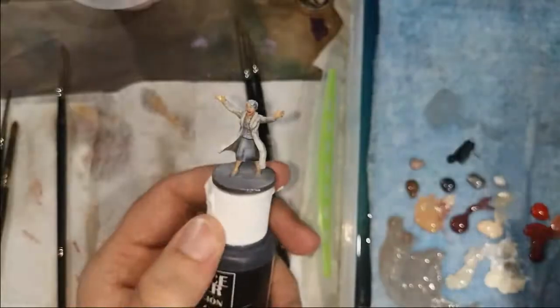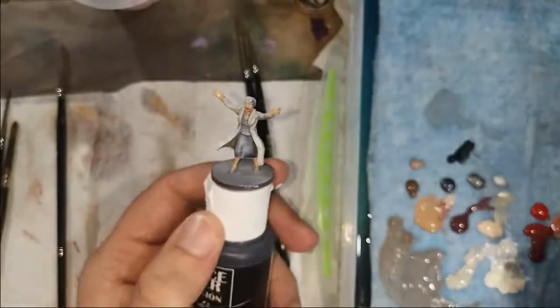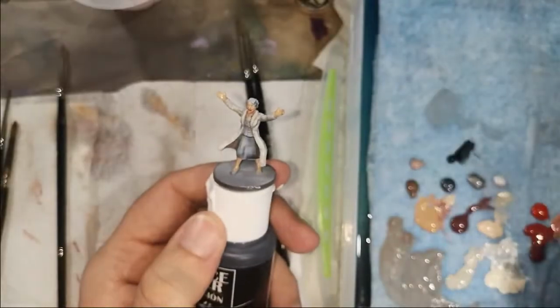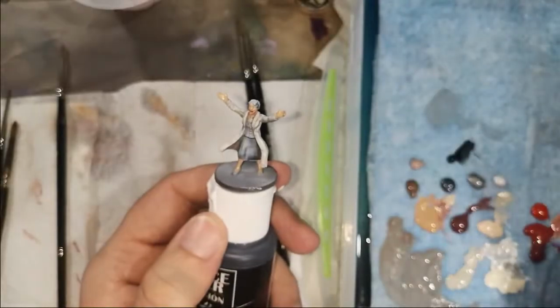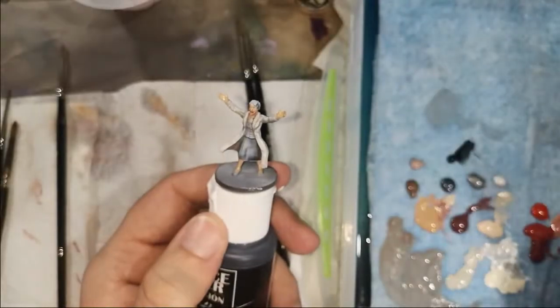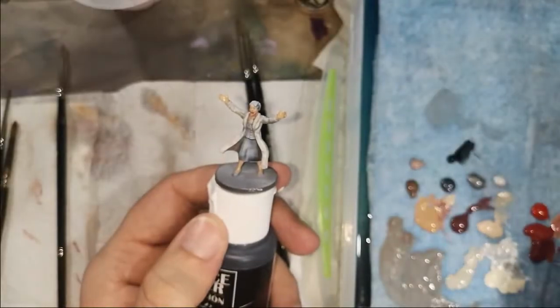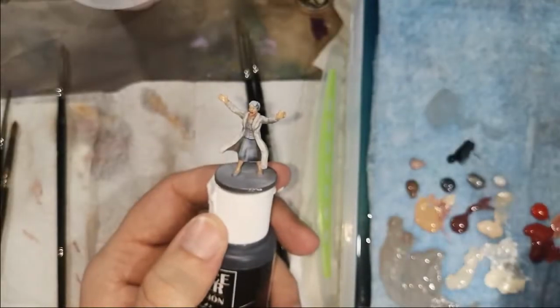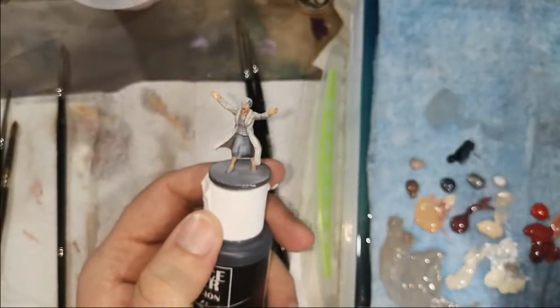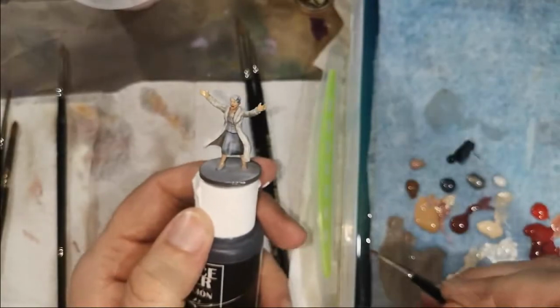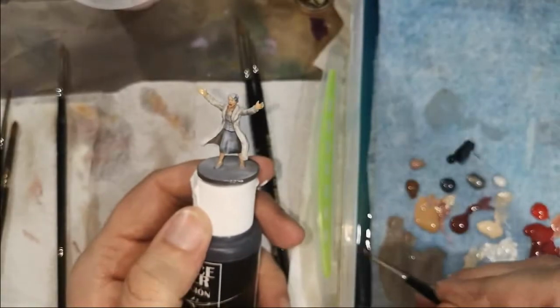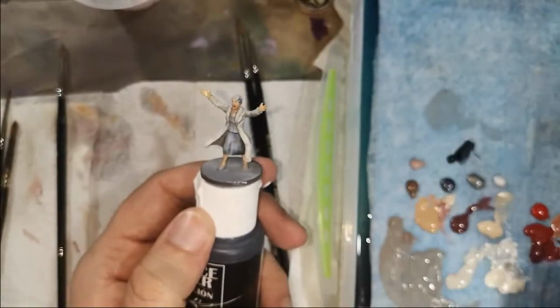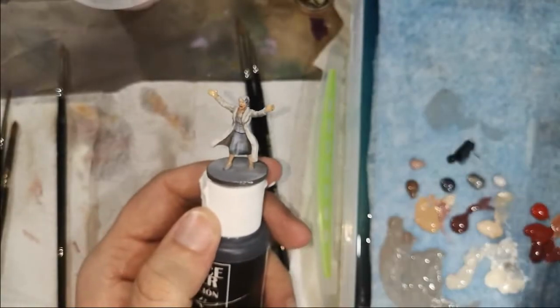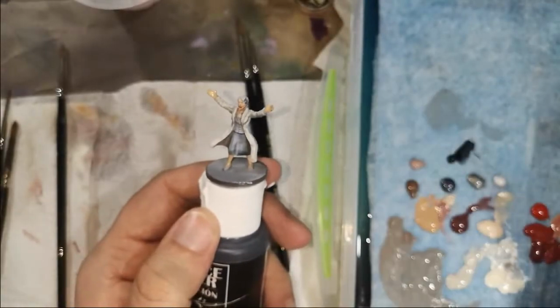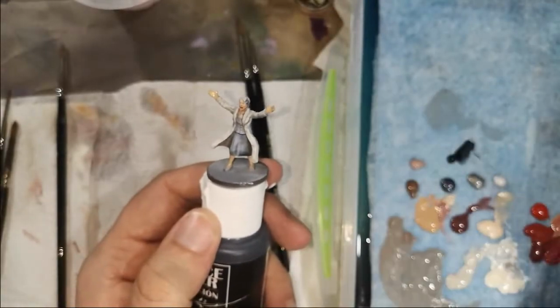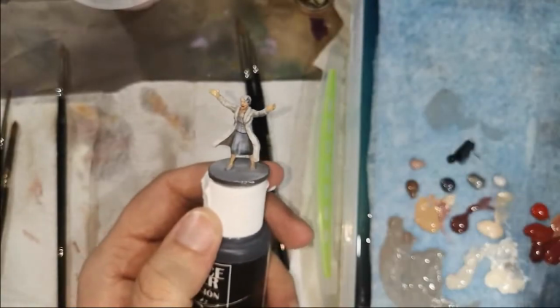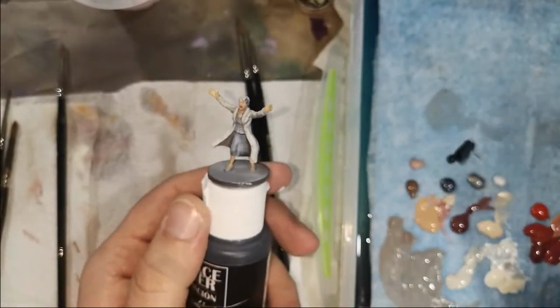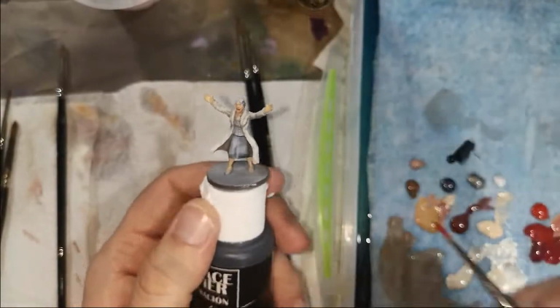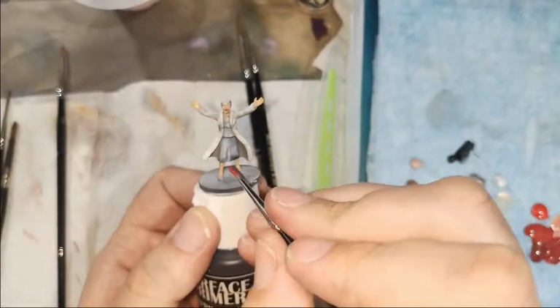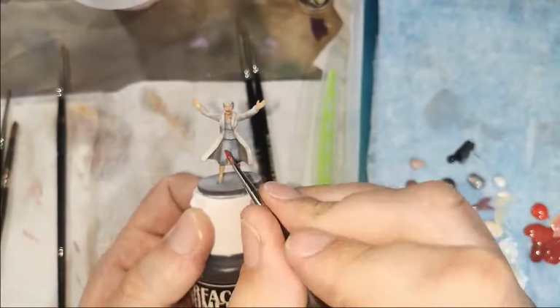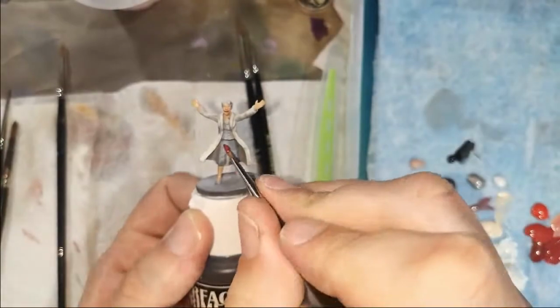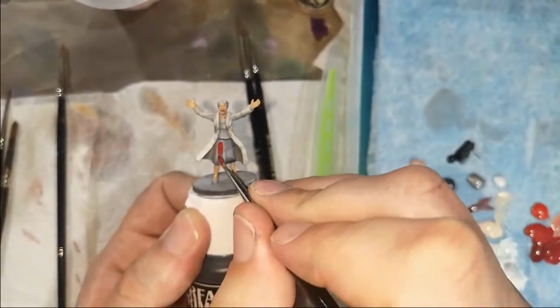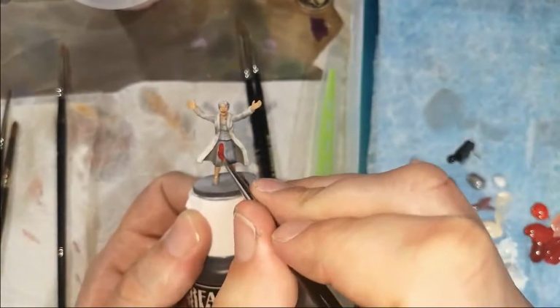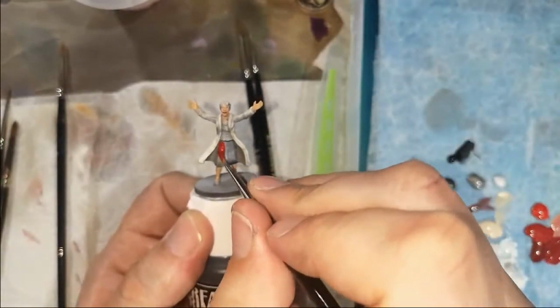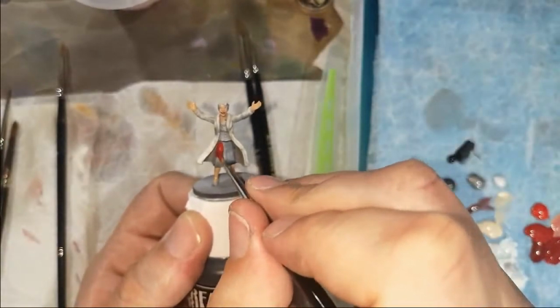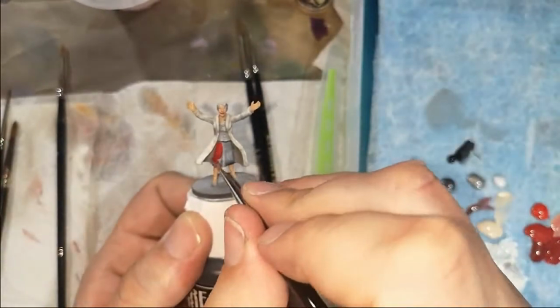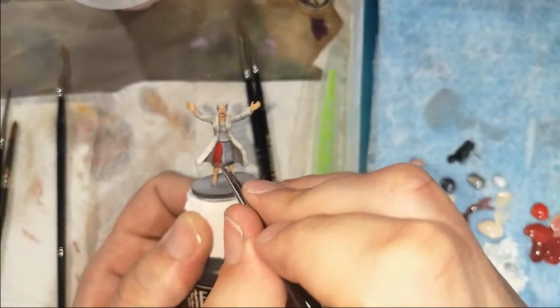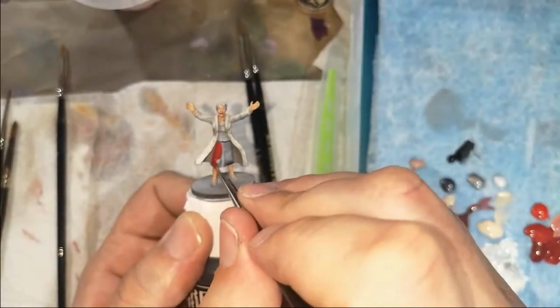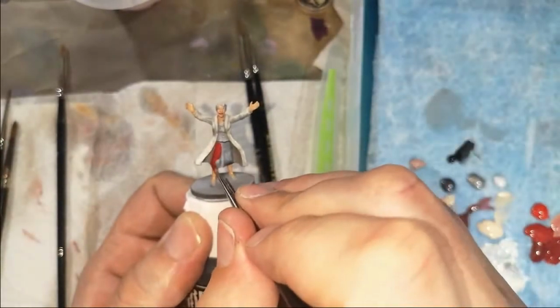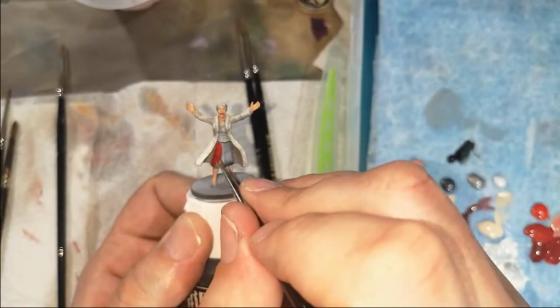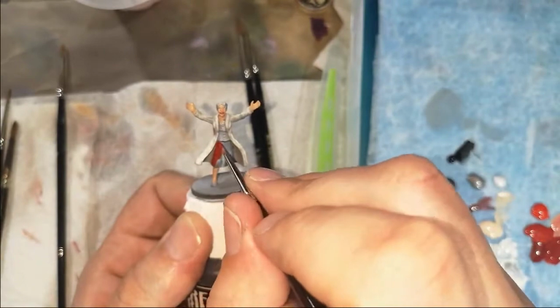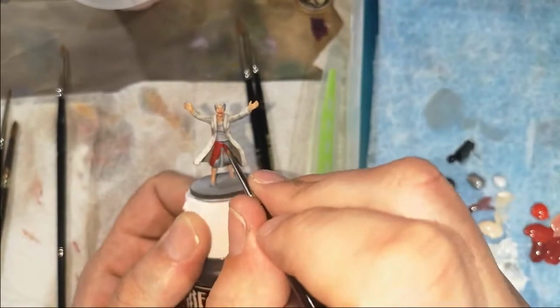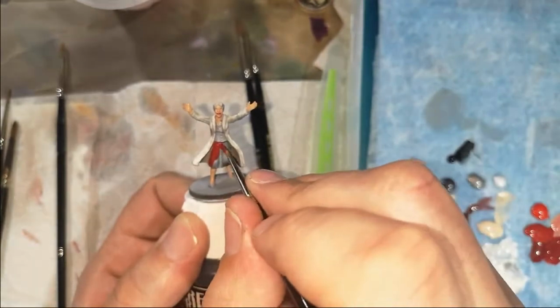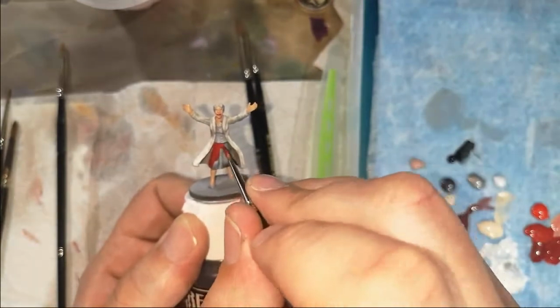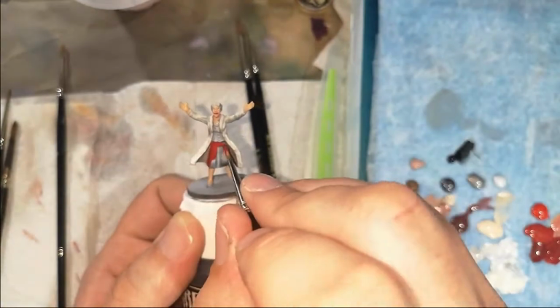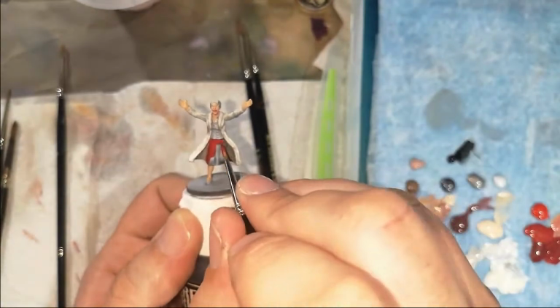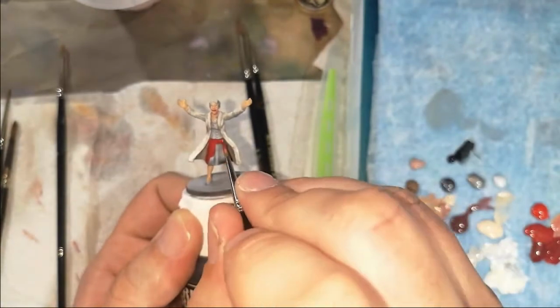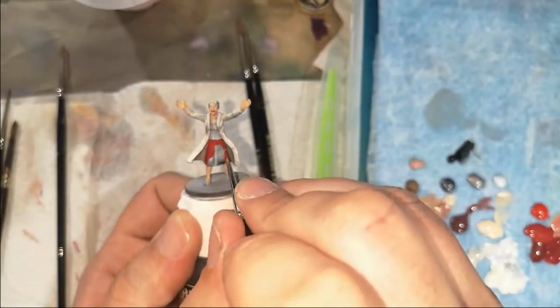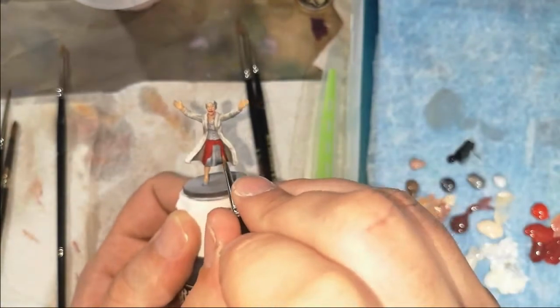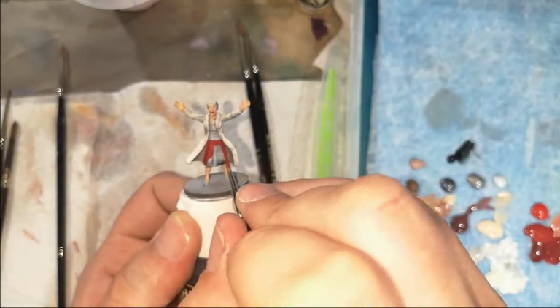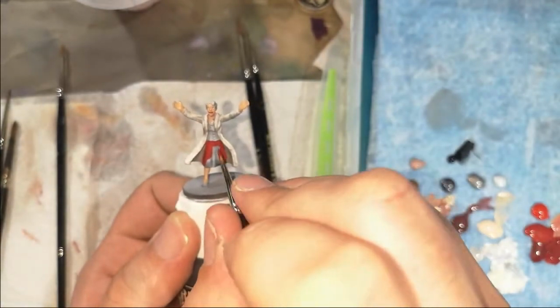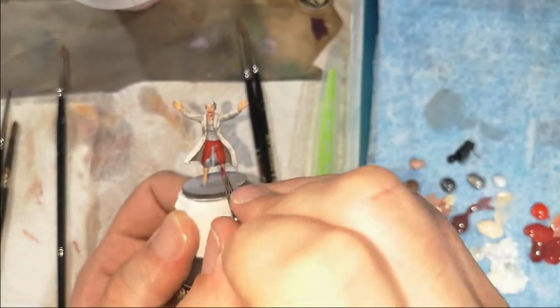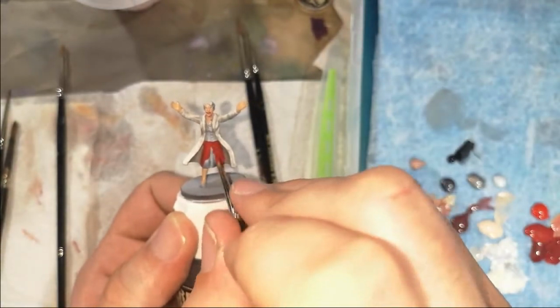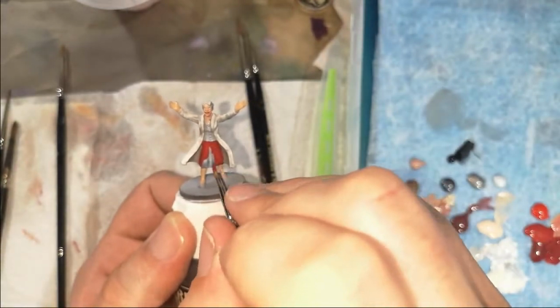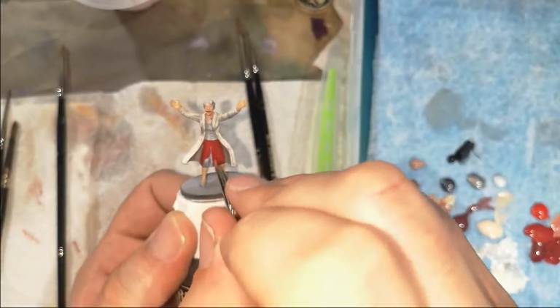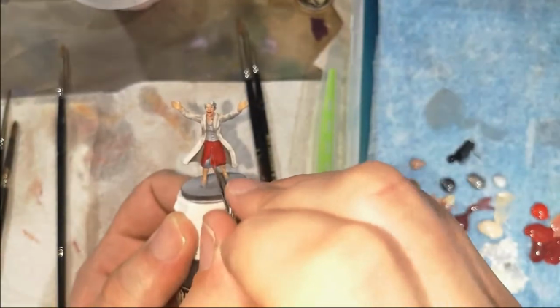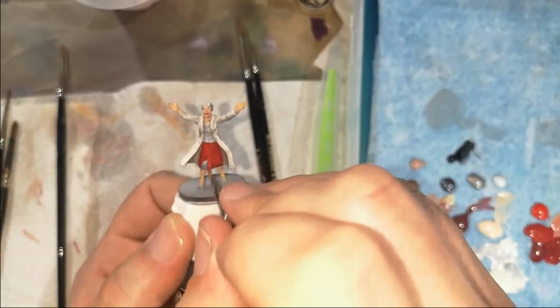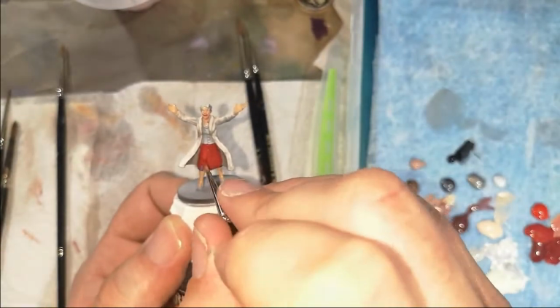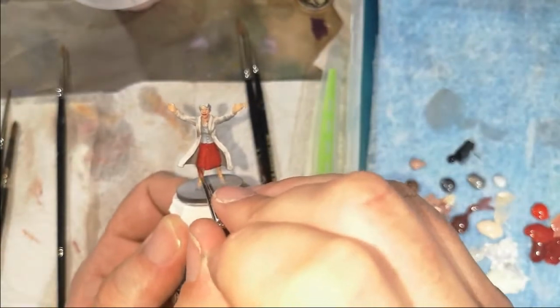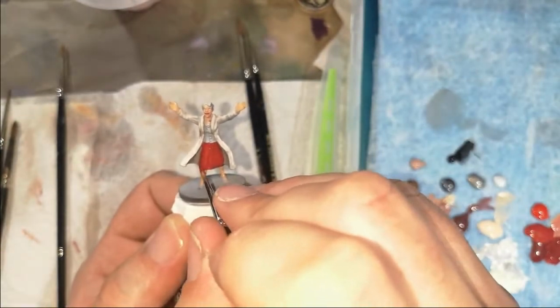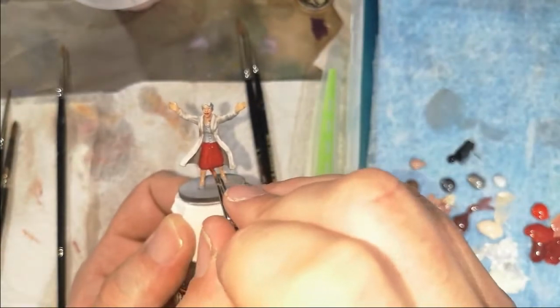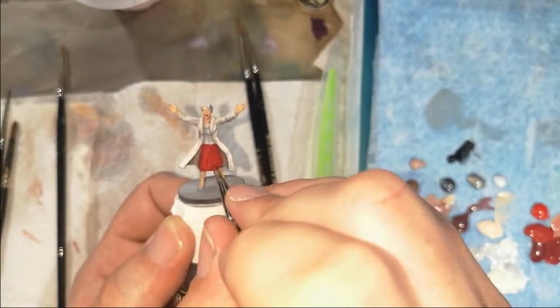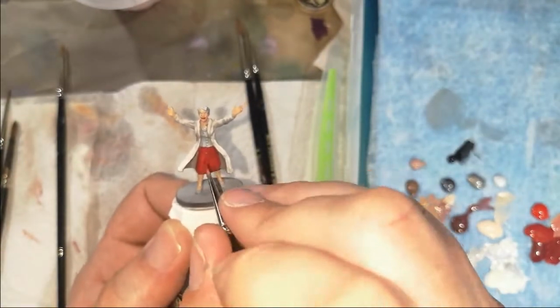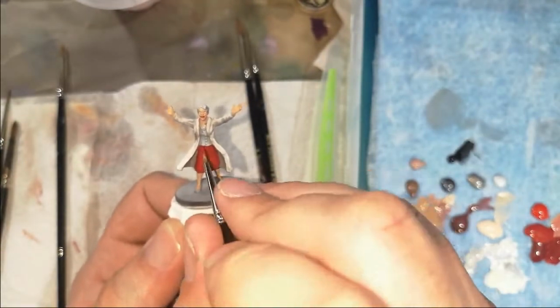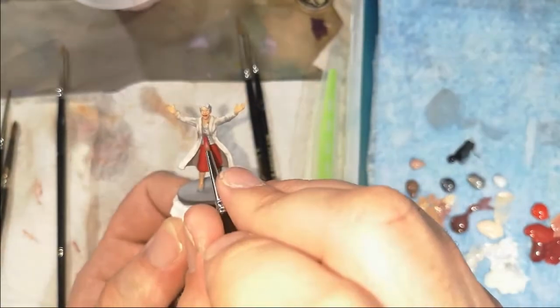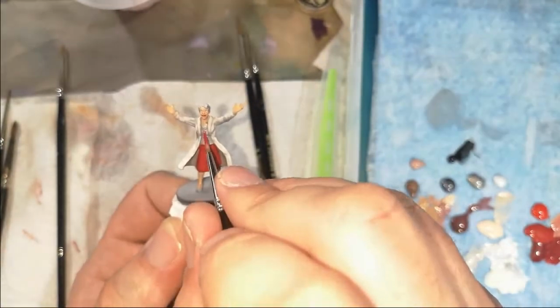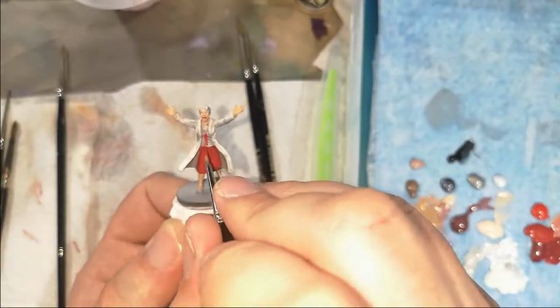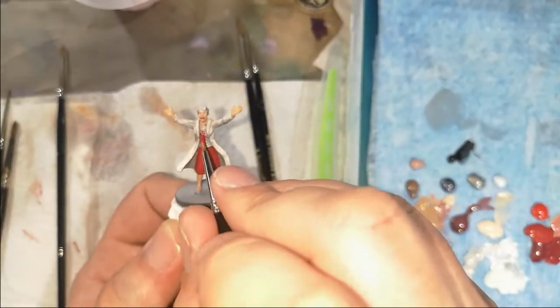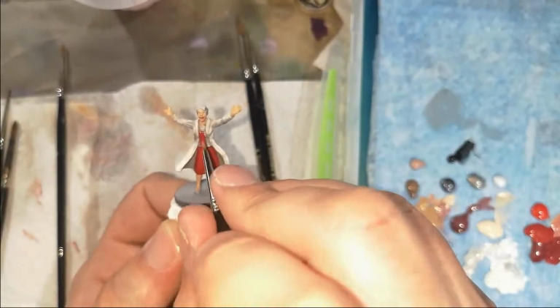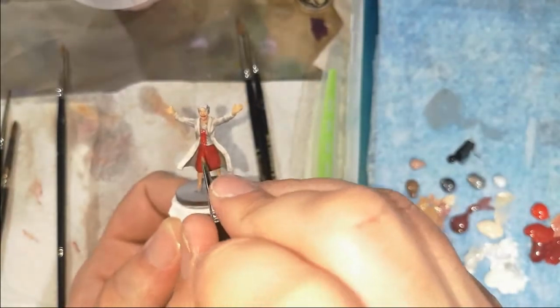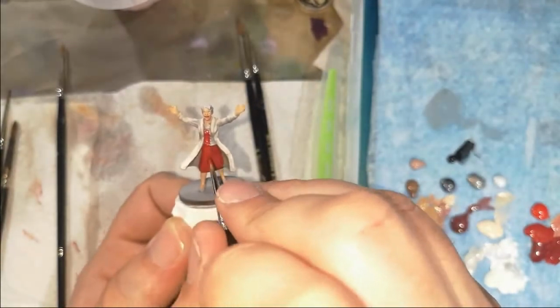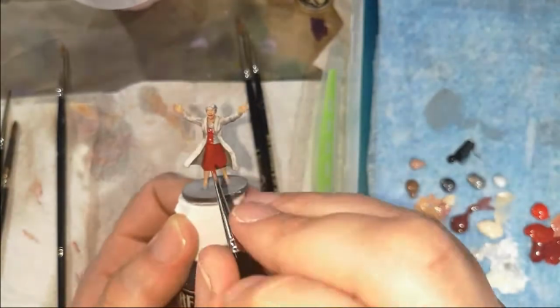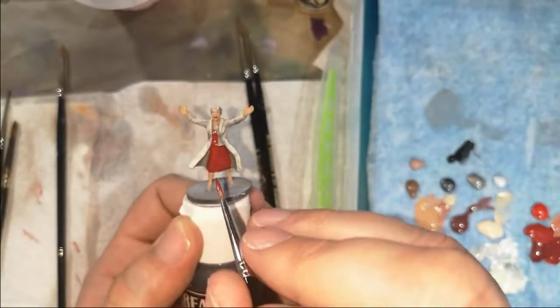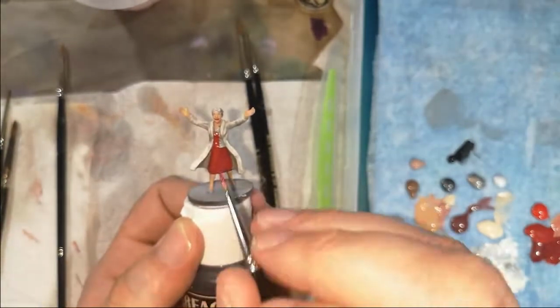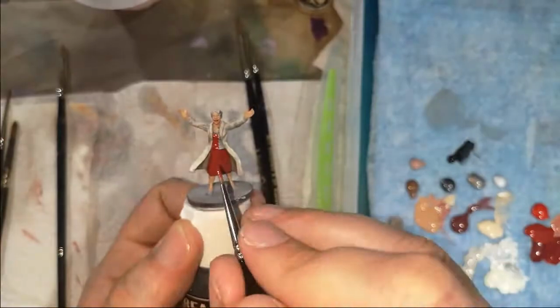I'm going to start blocking in the rest of the clothes with a base color so I can actually see how the model looks with color. Sometimes looking at a model with only the base spray colors, you can't really see it properly until you've got the other colors around it — they'll either make it pop or you'll realize it's not bright enough or needs more contrast. I decided to get the legs in and now I'm getting the base red for the dress in to block out all the rest of the colors.